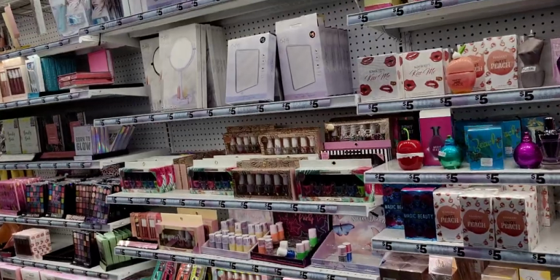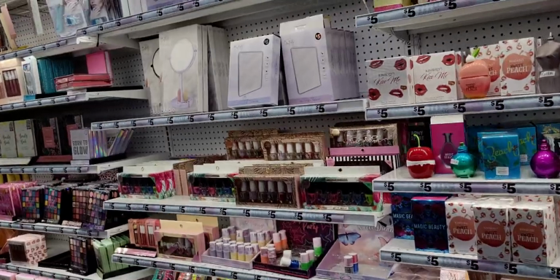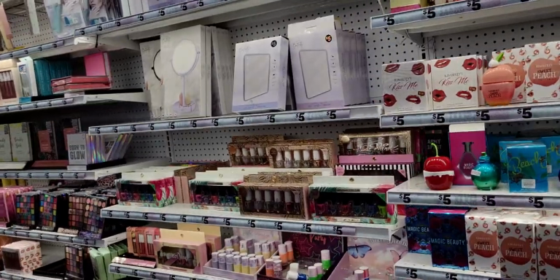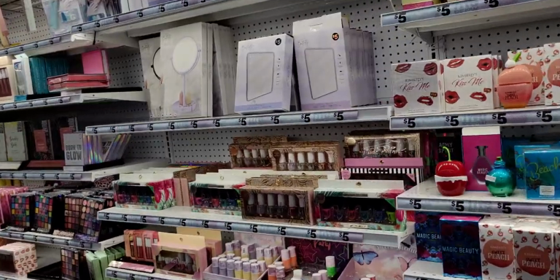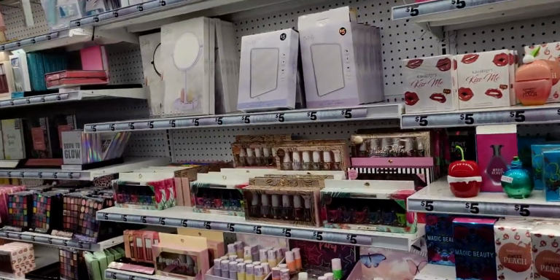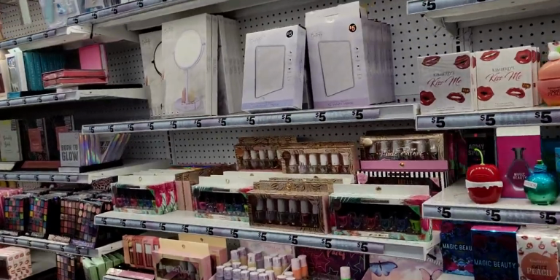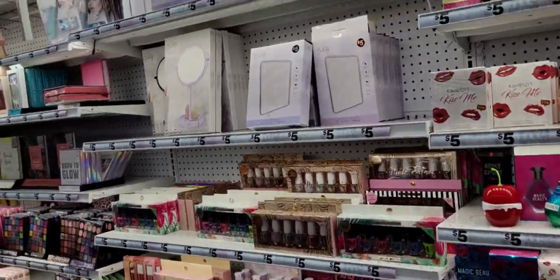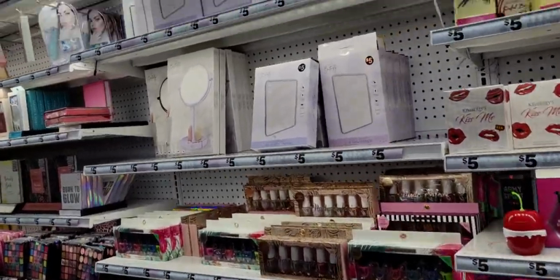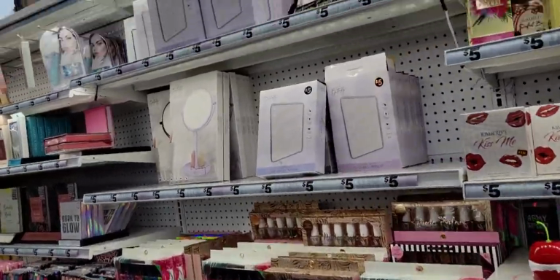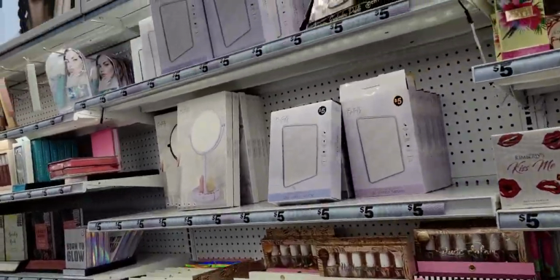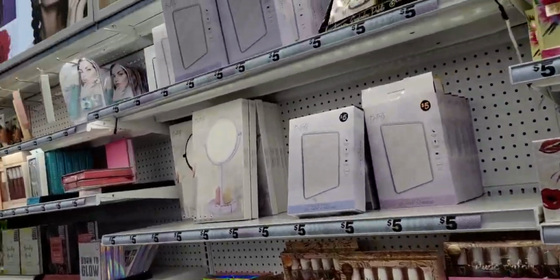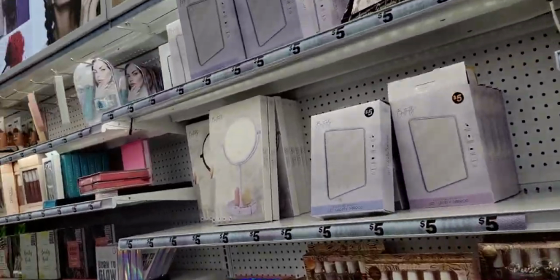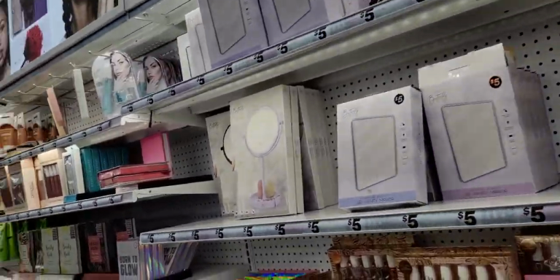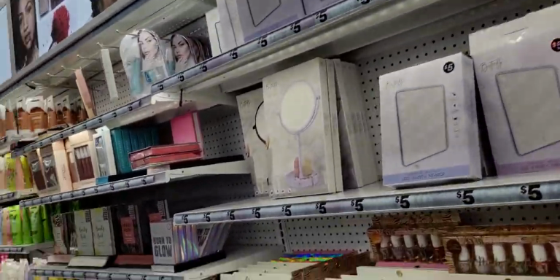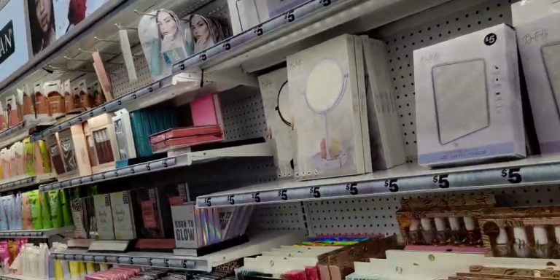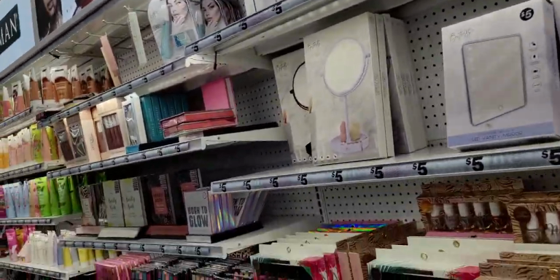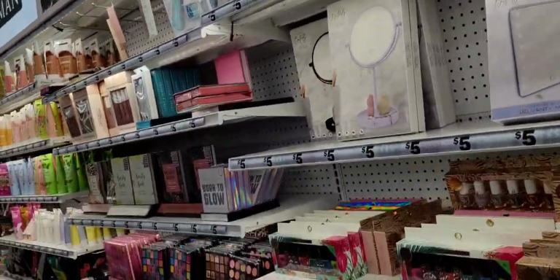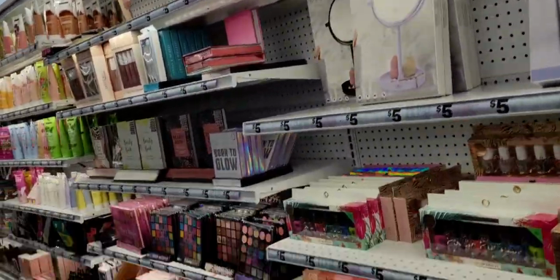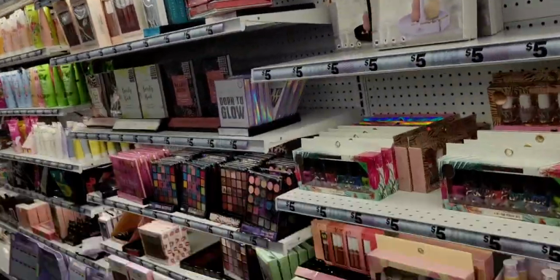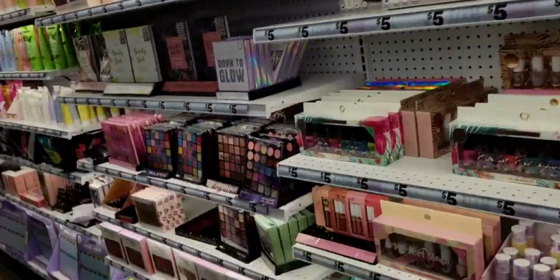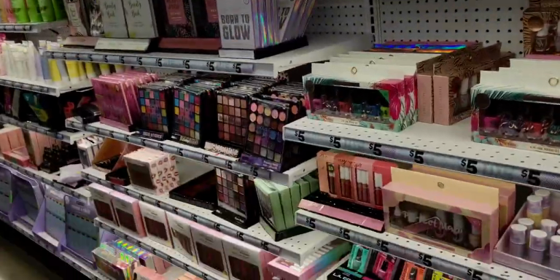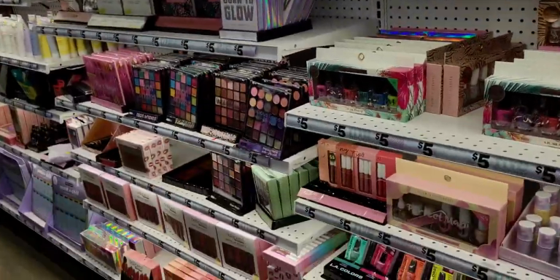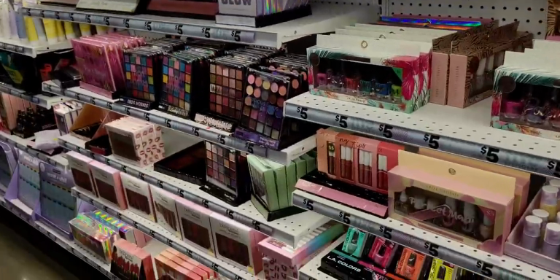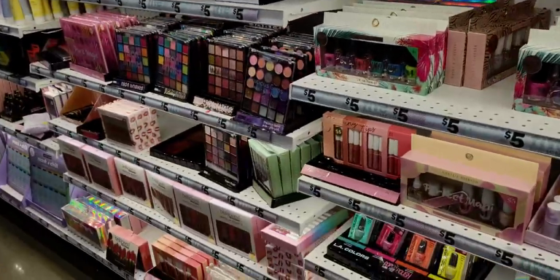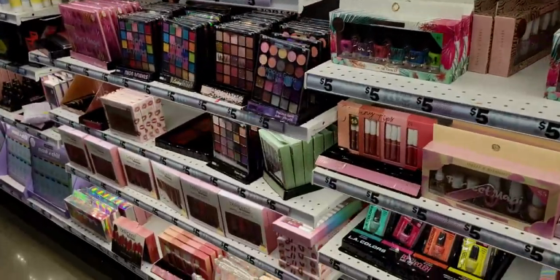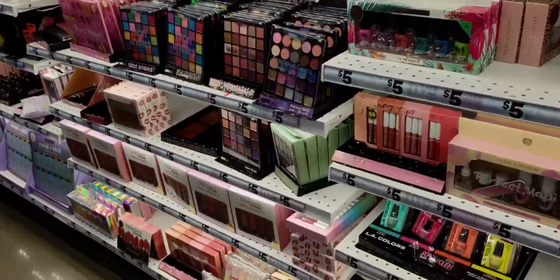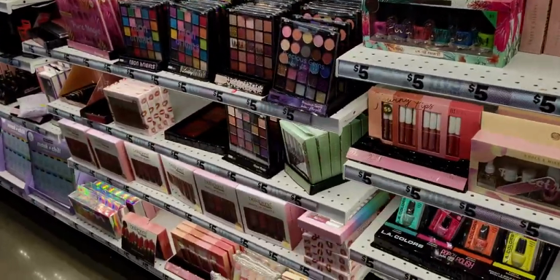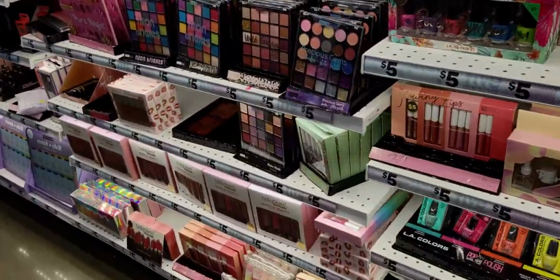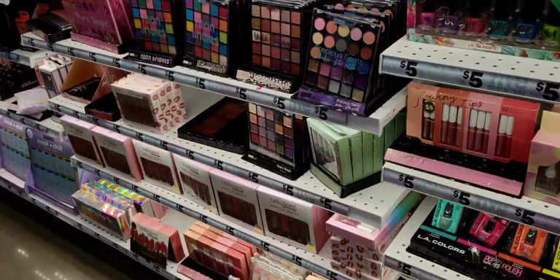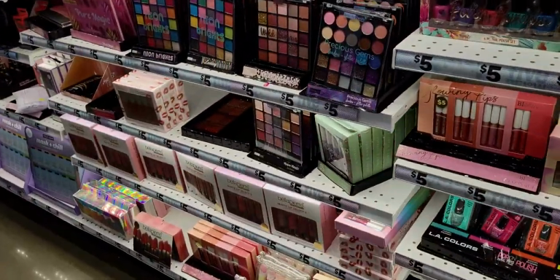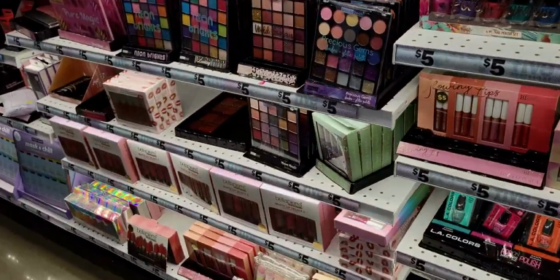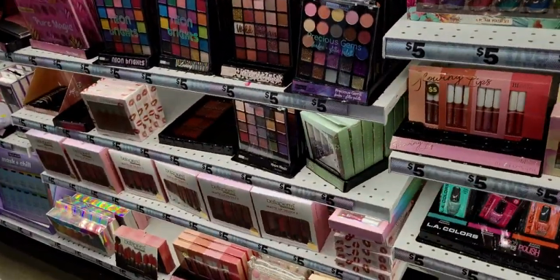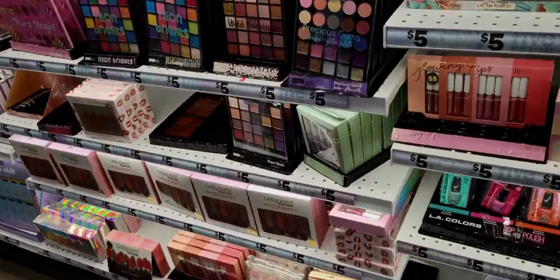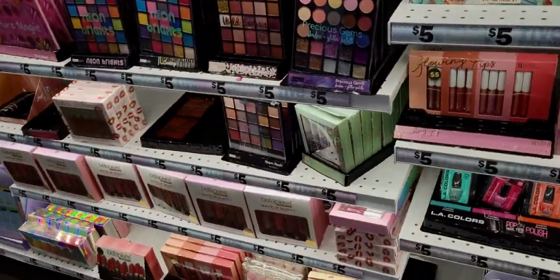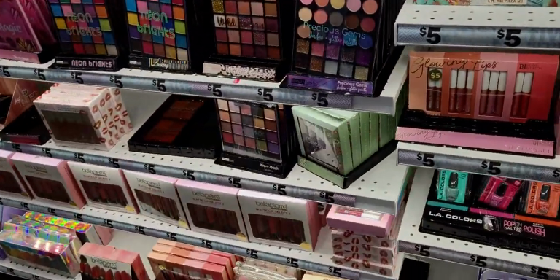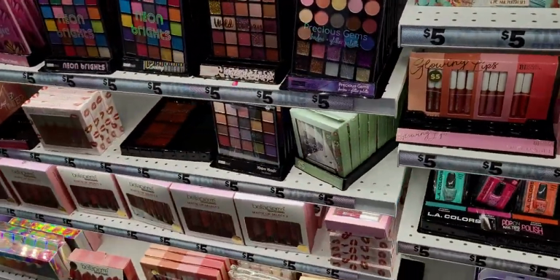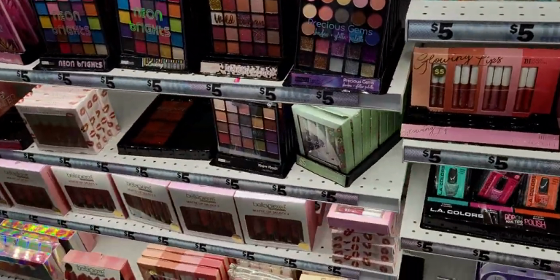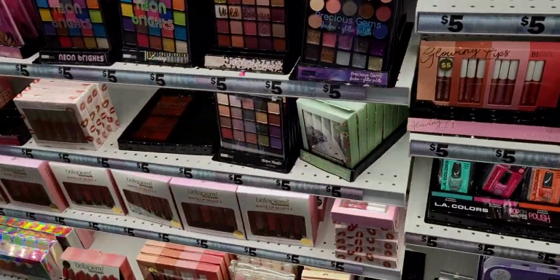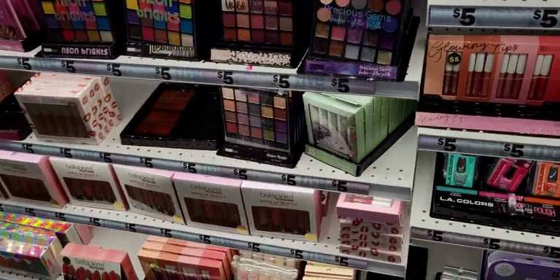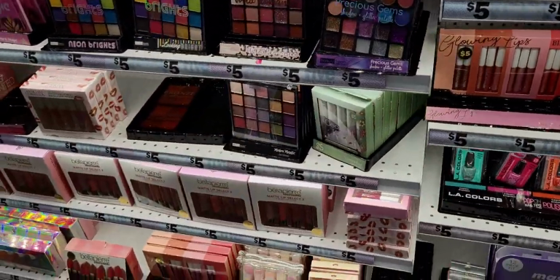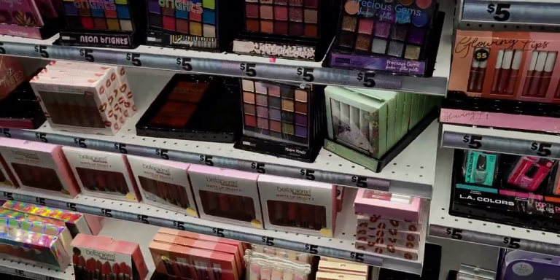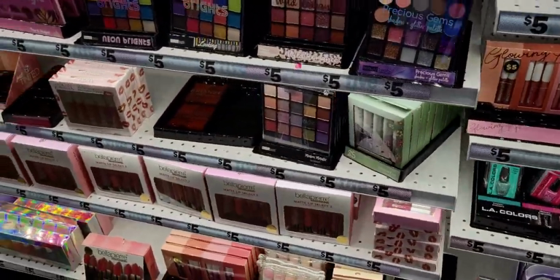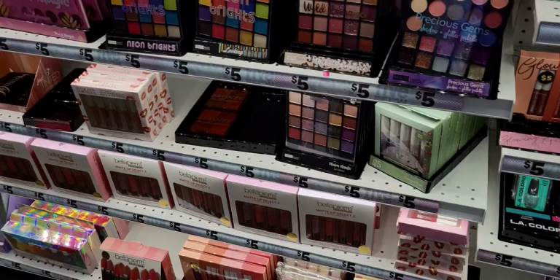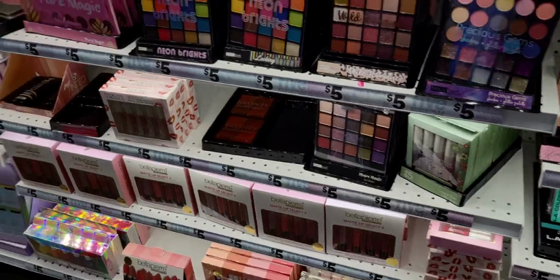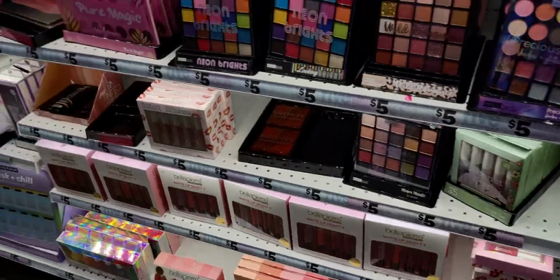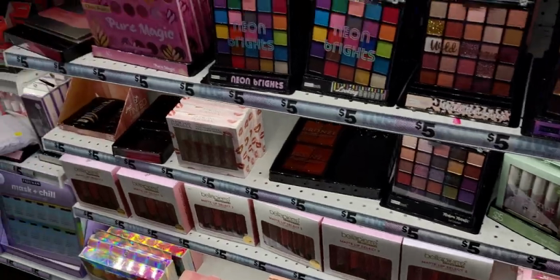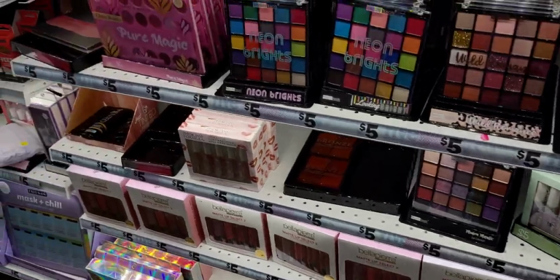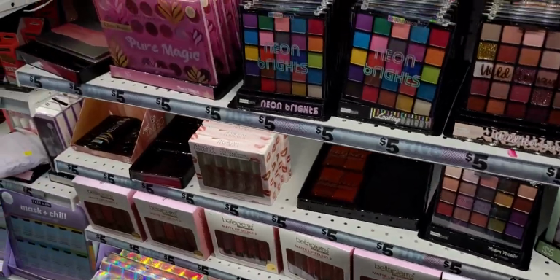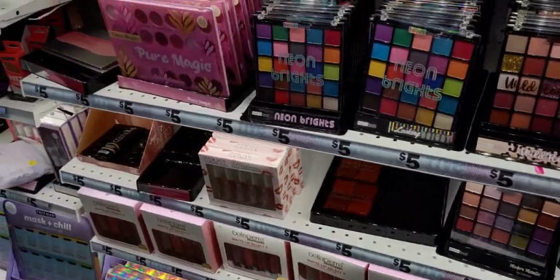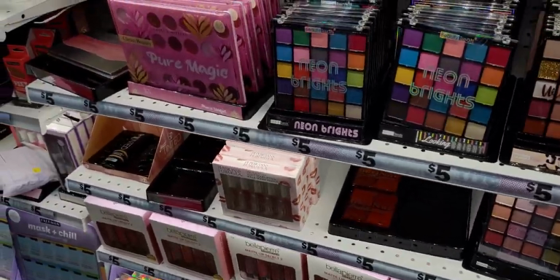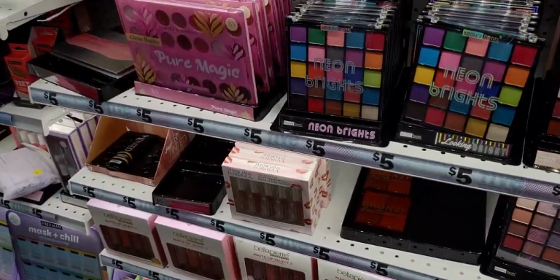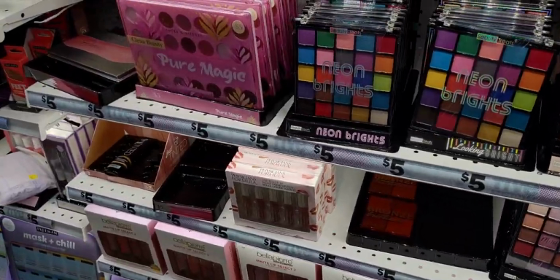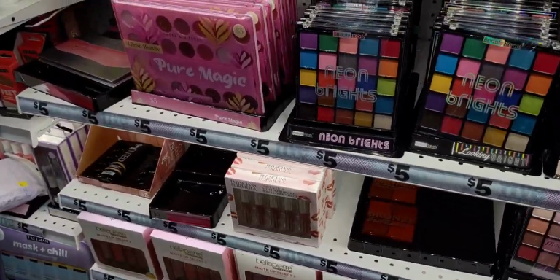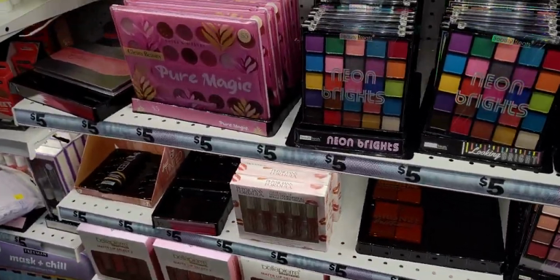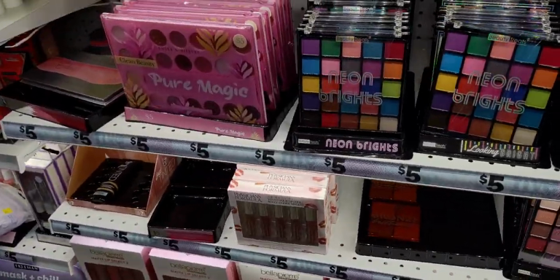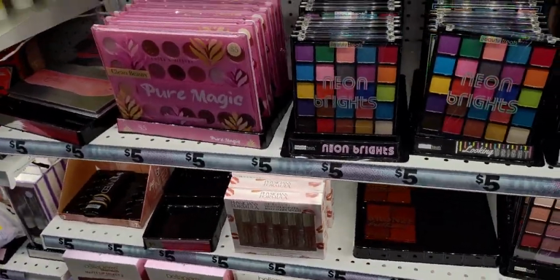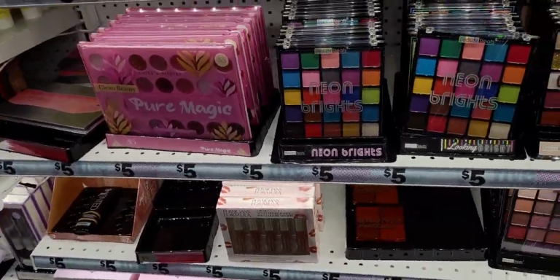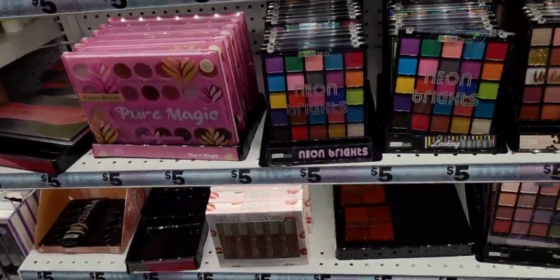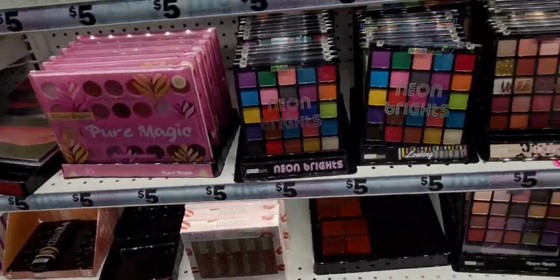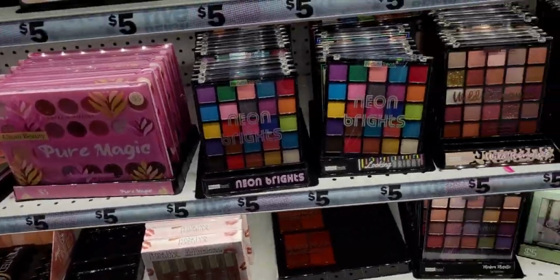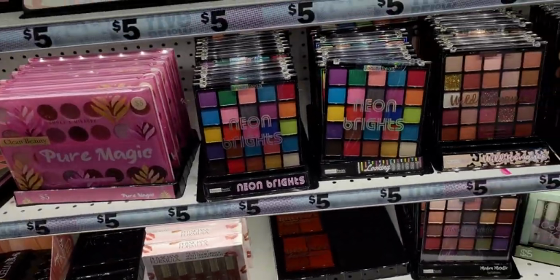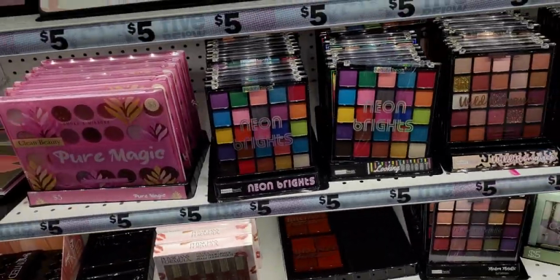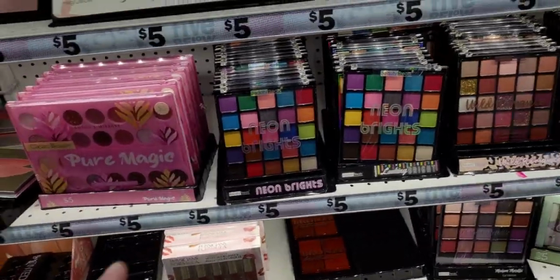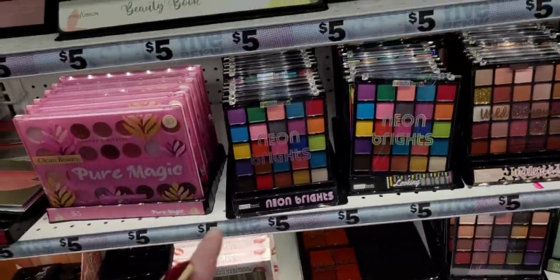Here's the beauty aisle with cosmetics — five dollars.